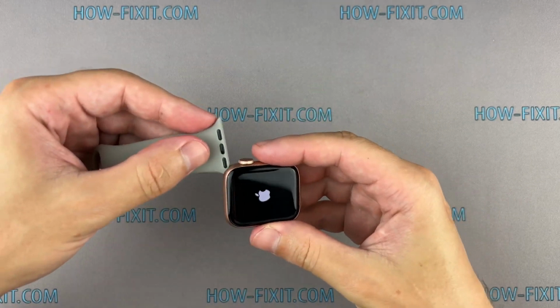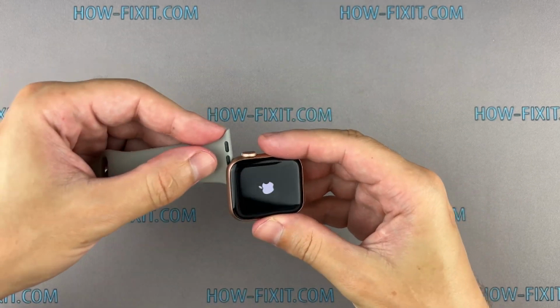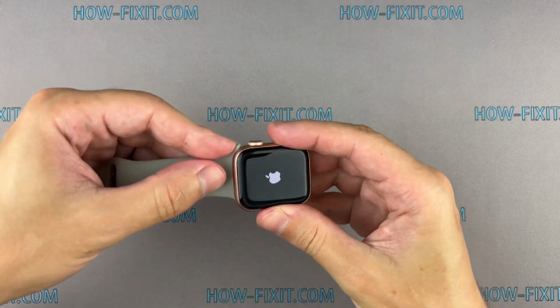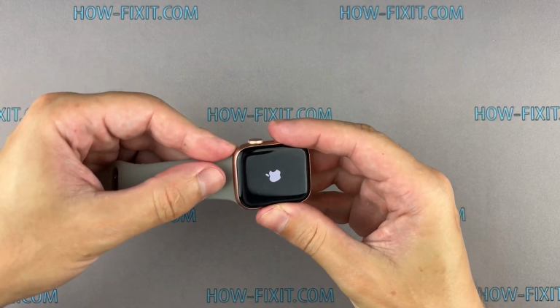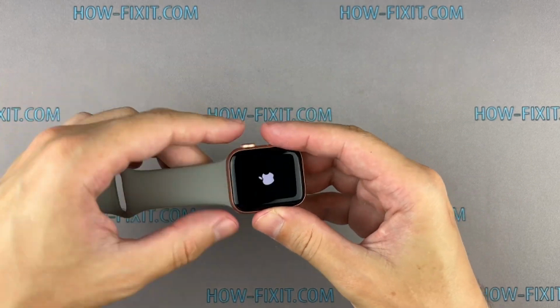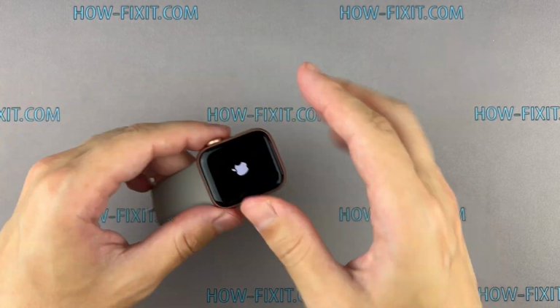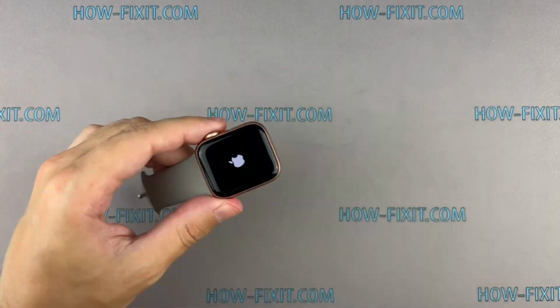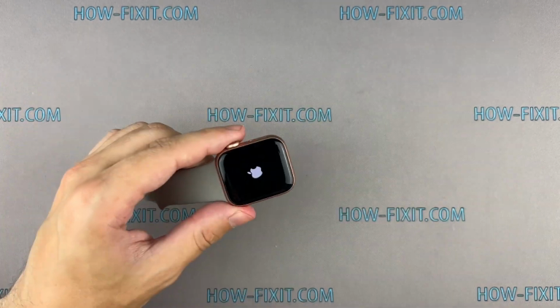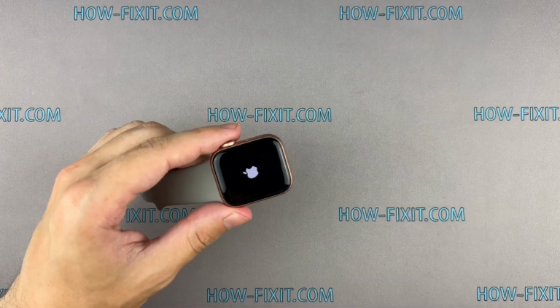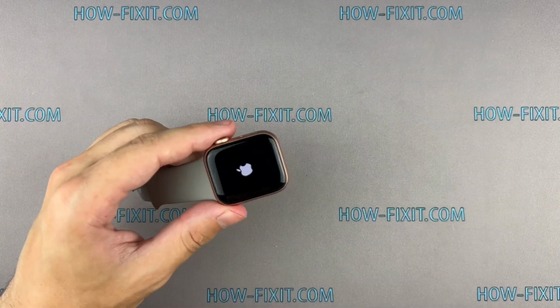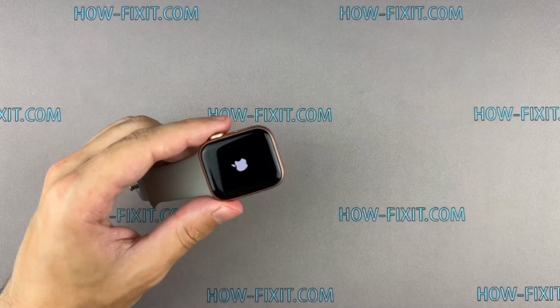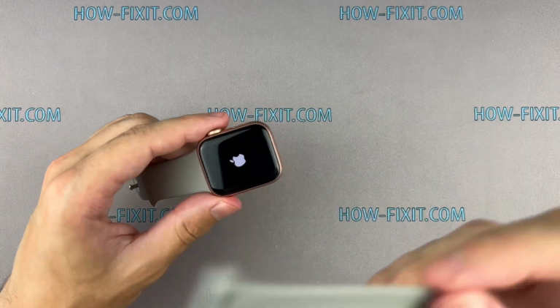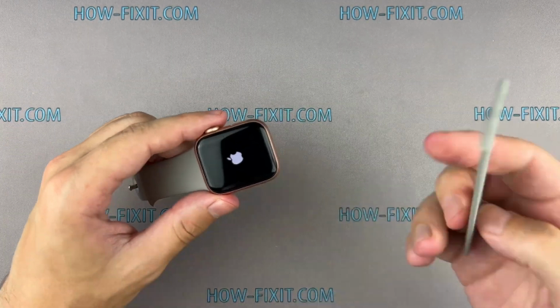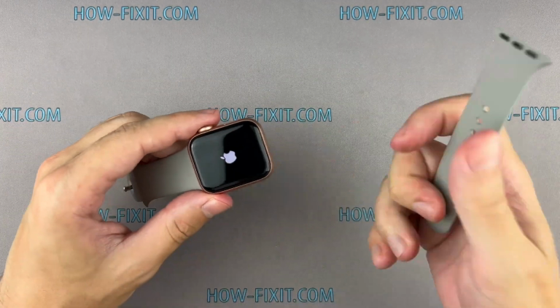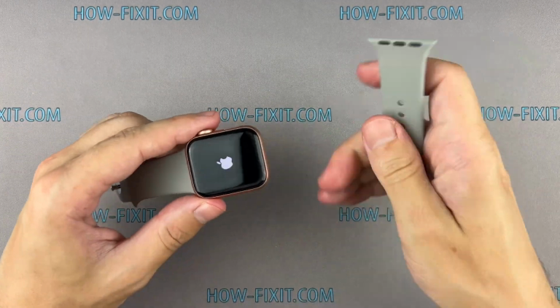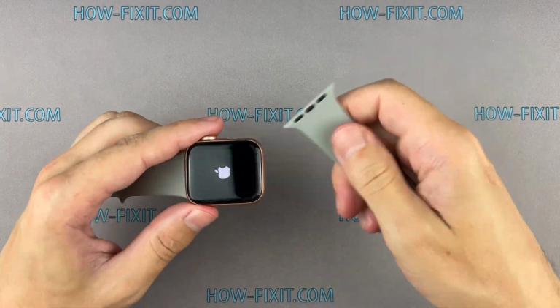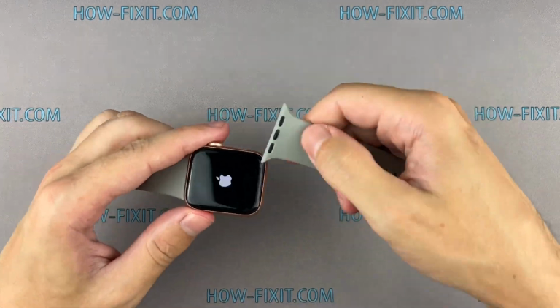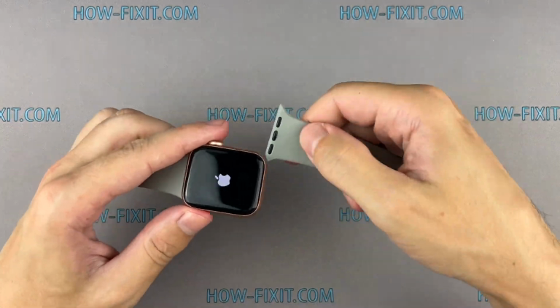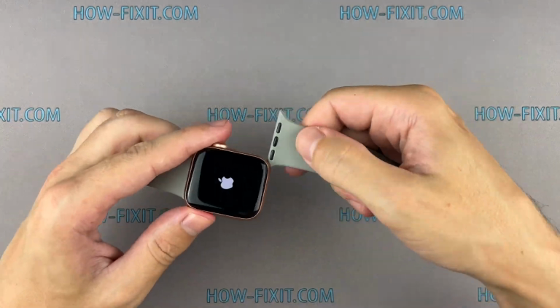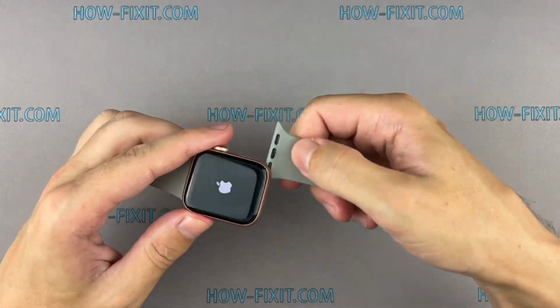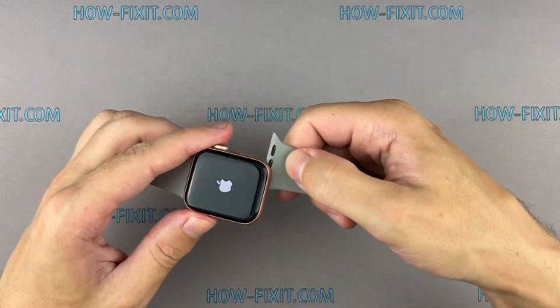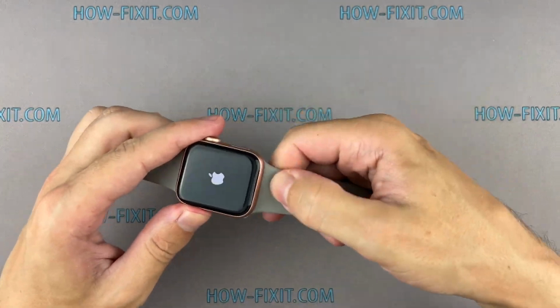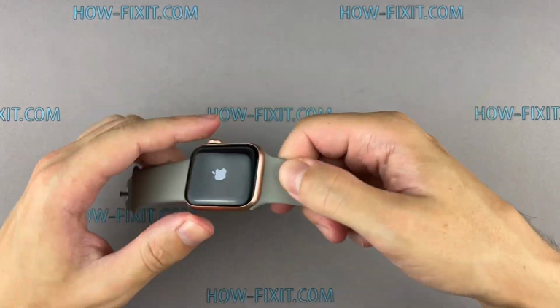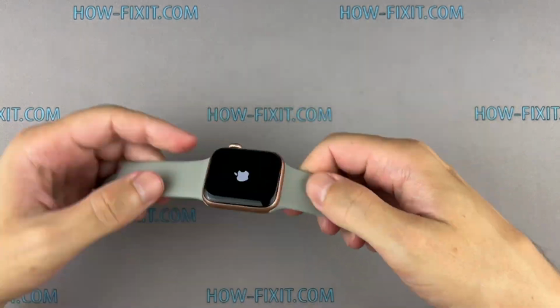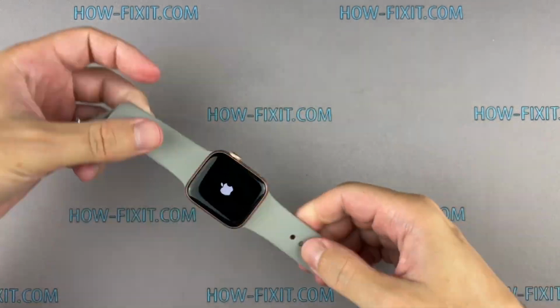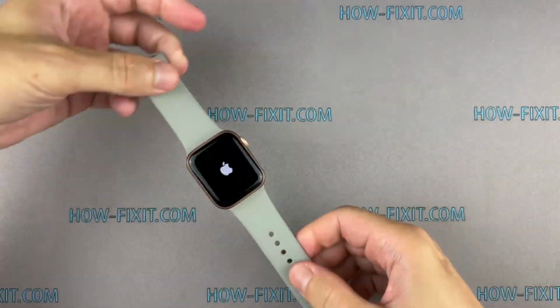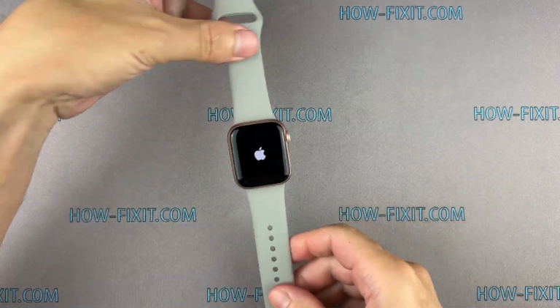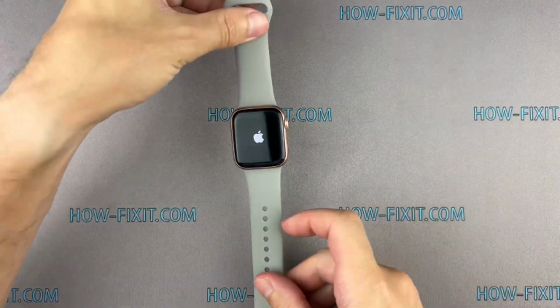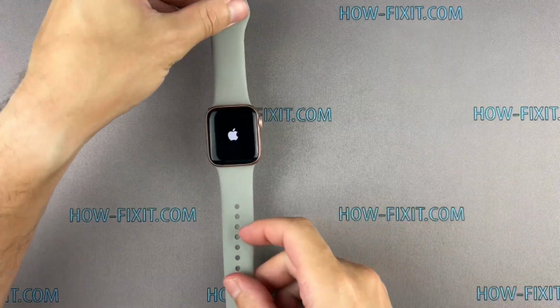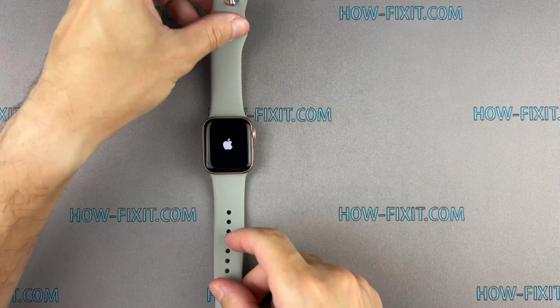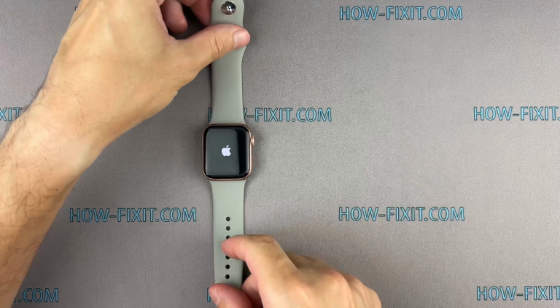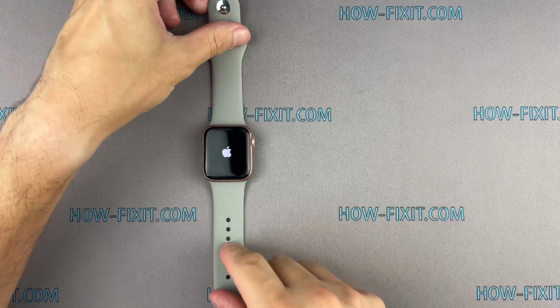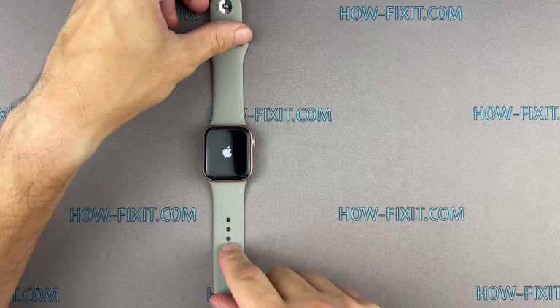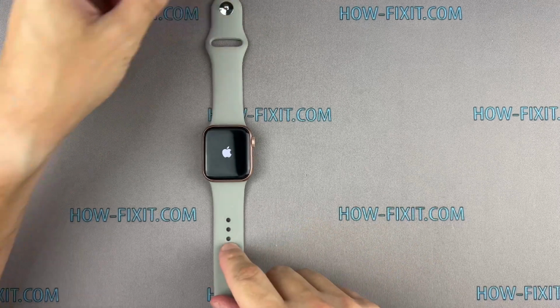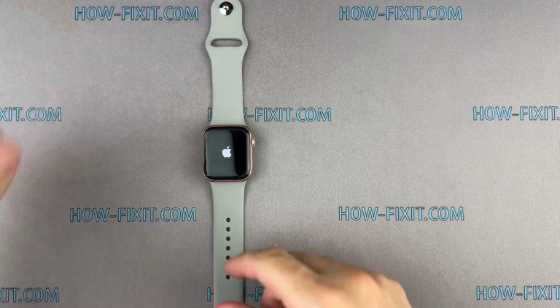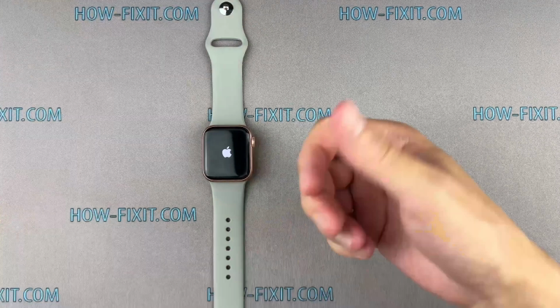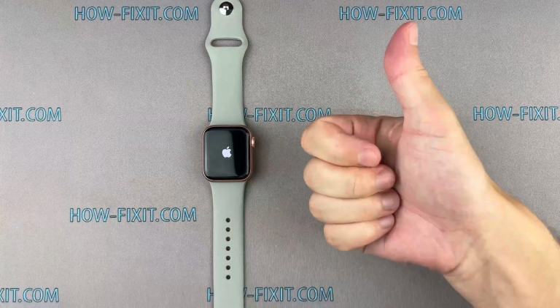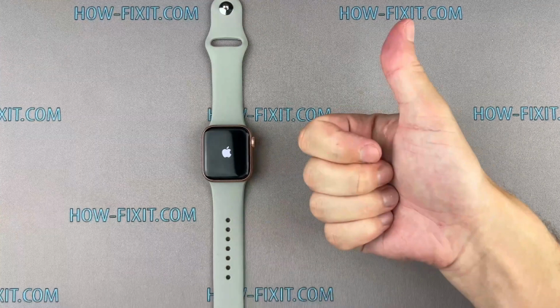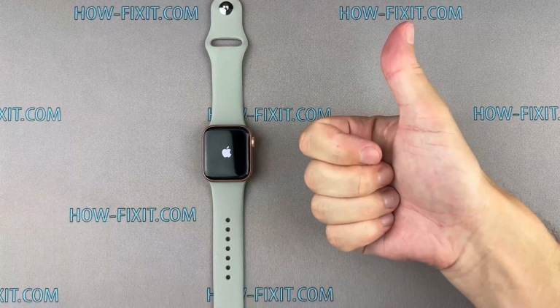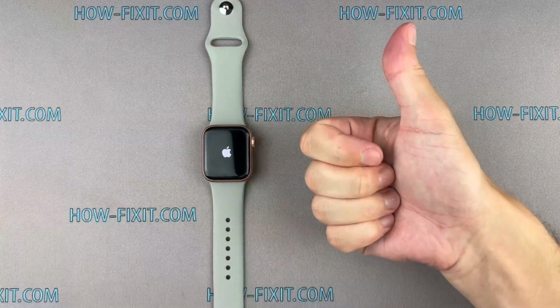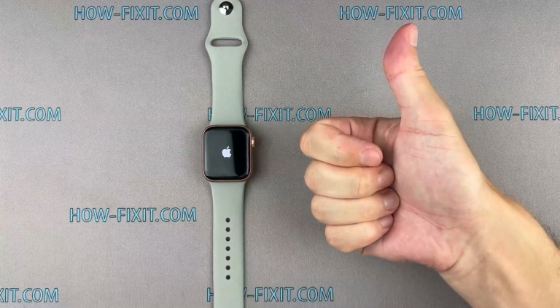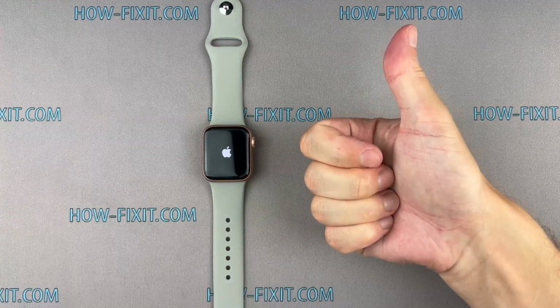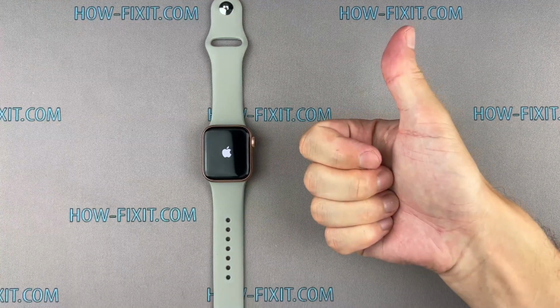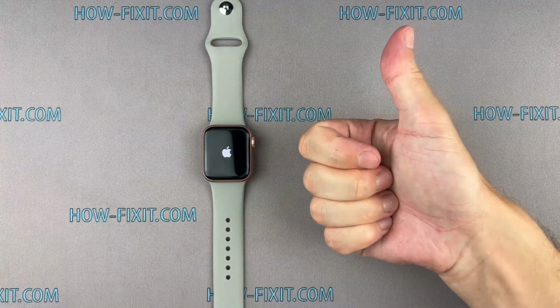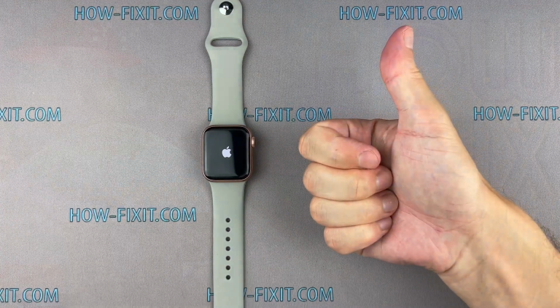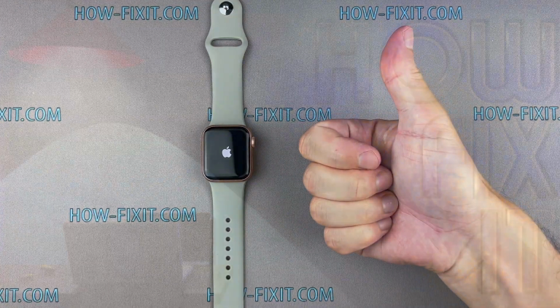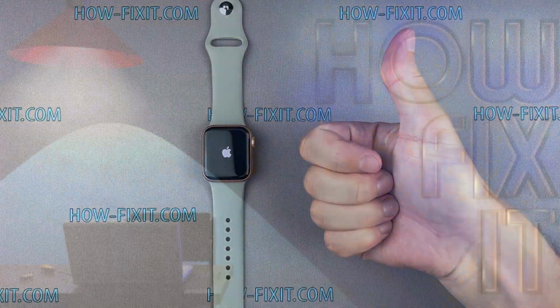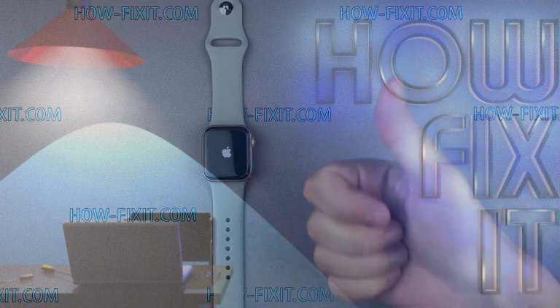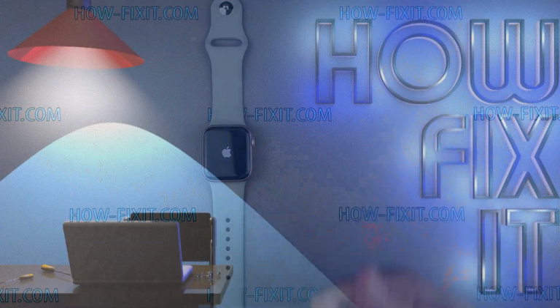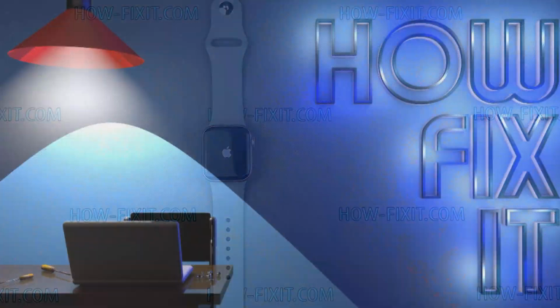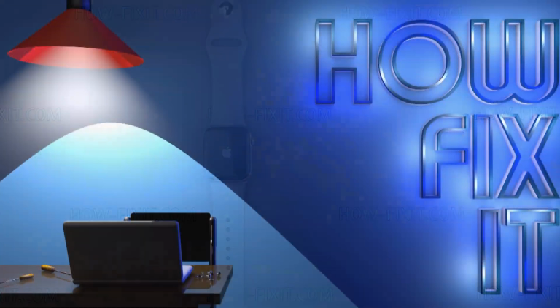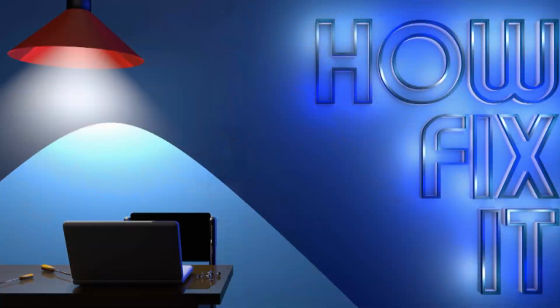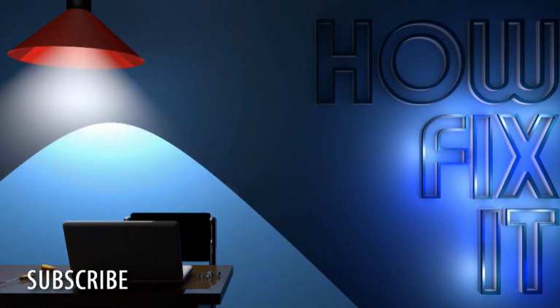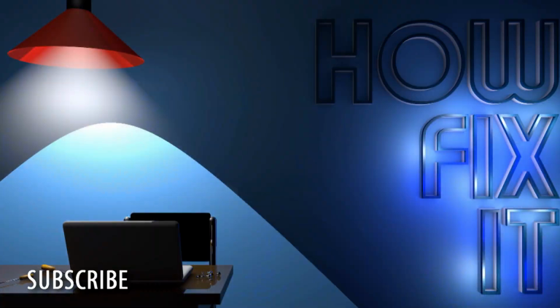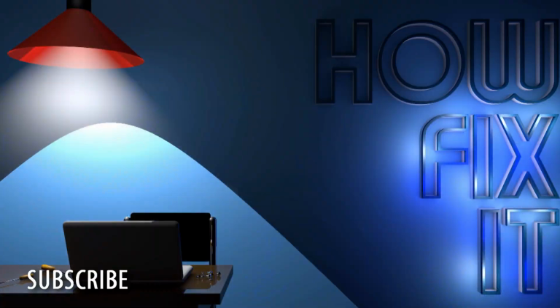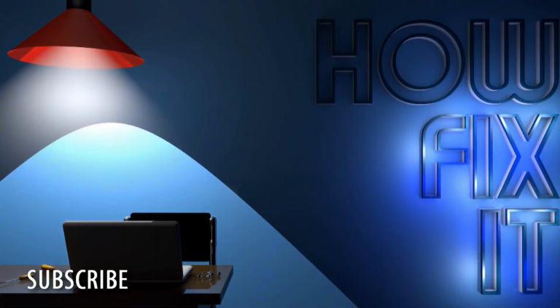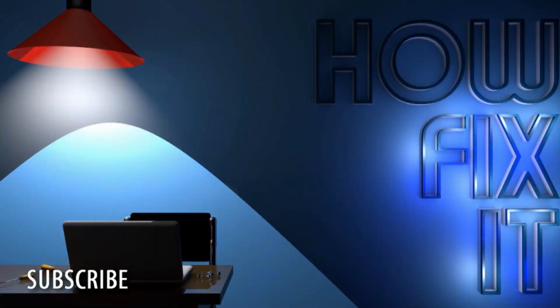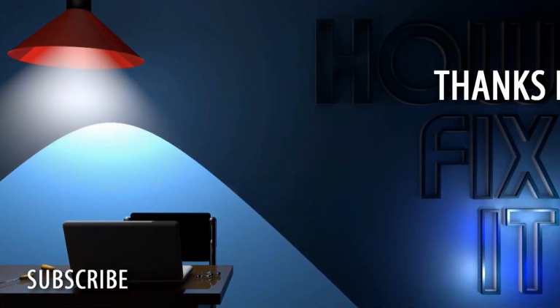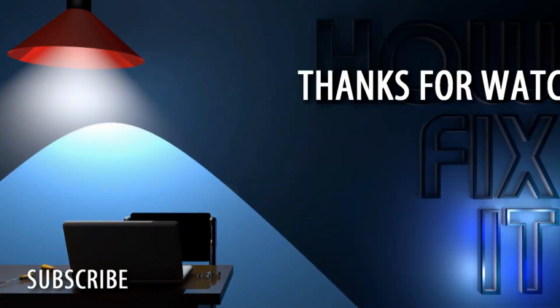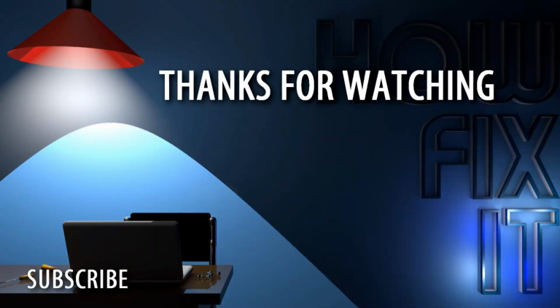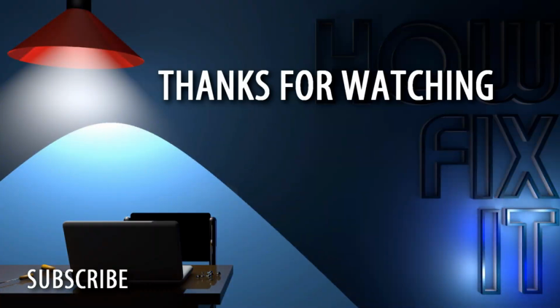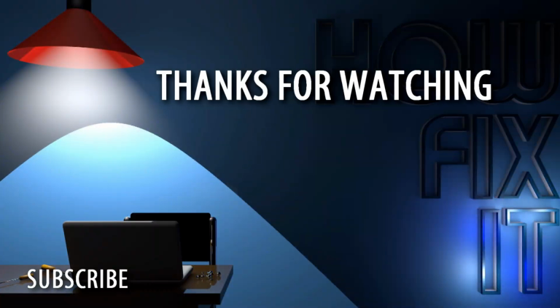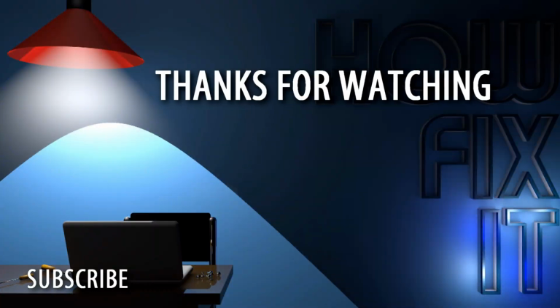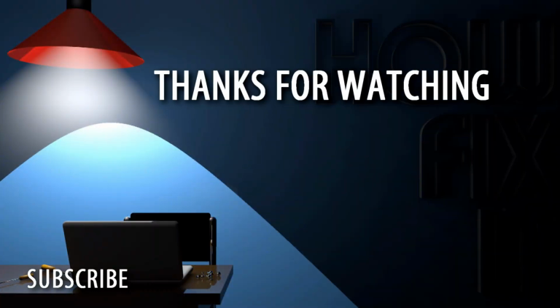This repair is complete. You are on HowFixIt, and see you next time.